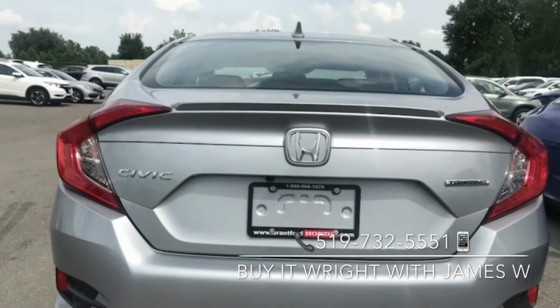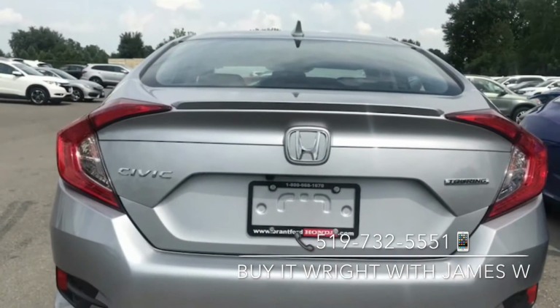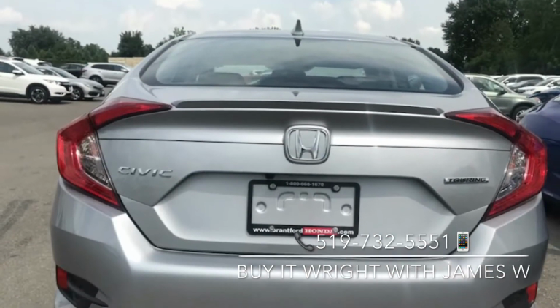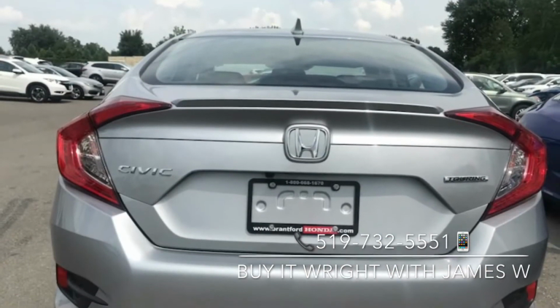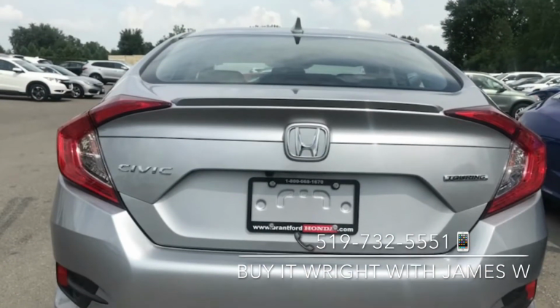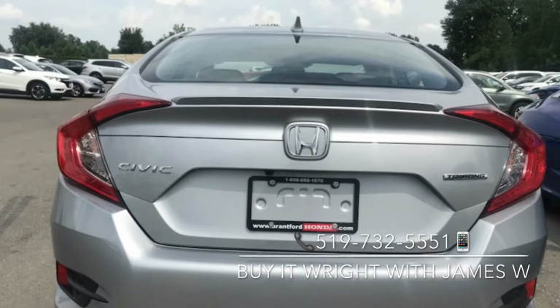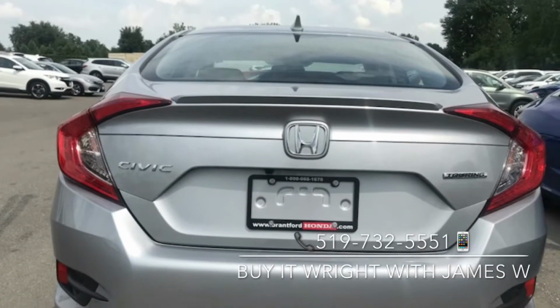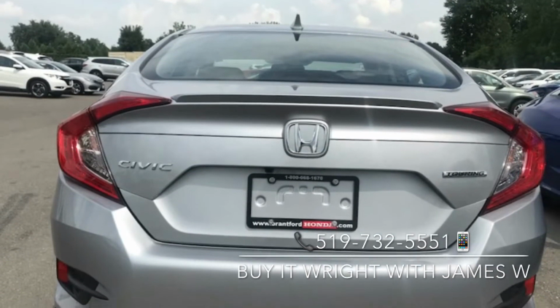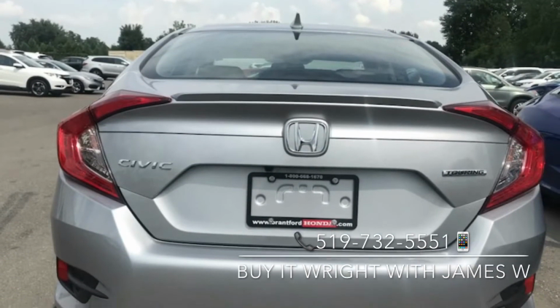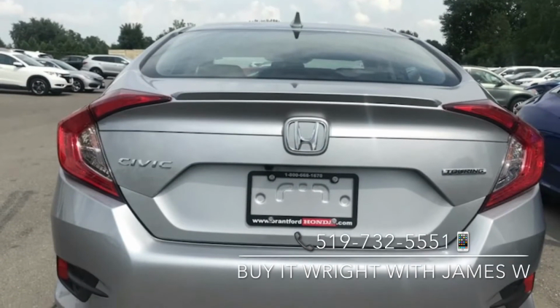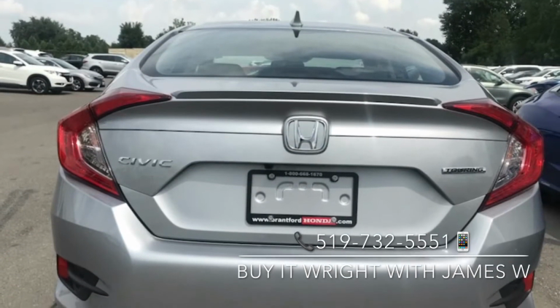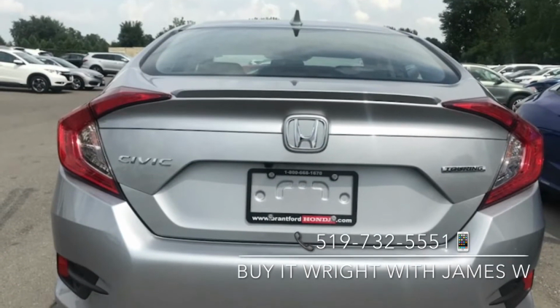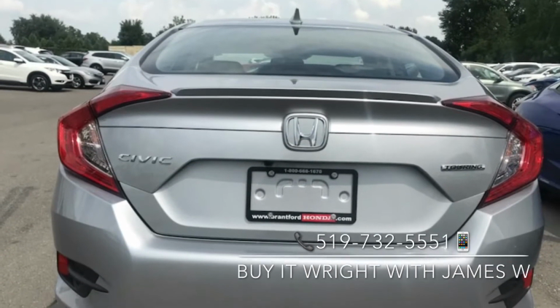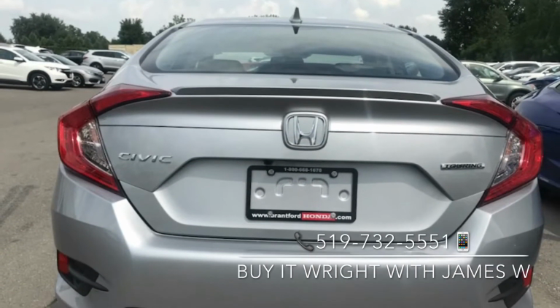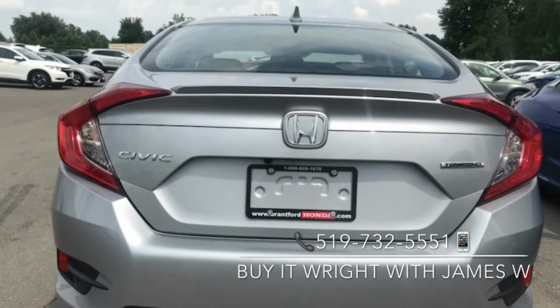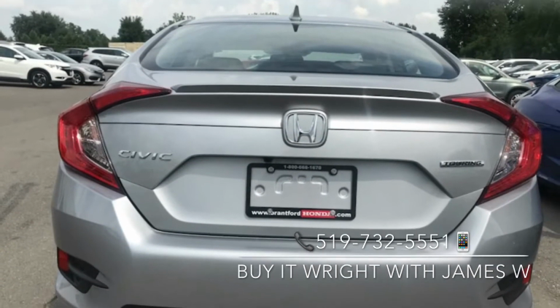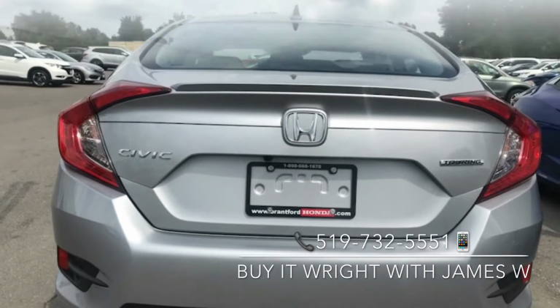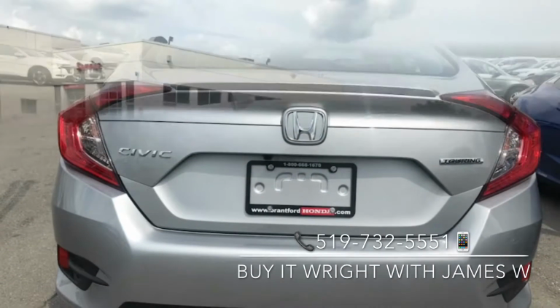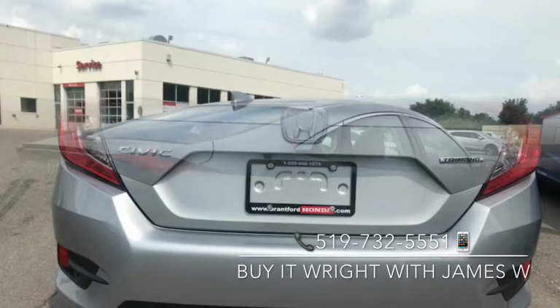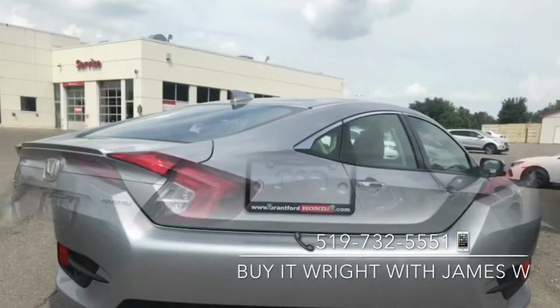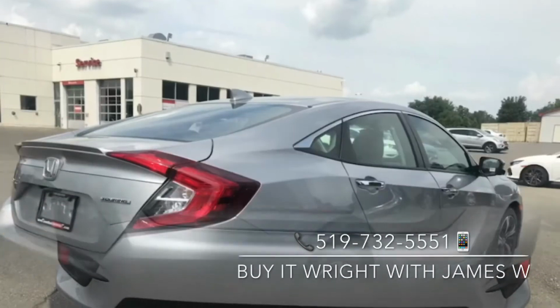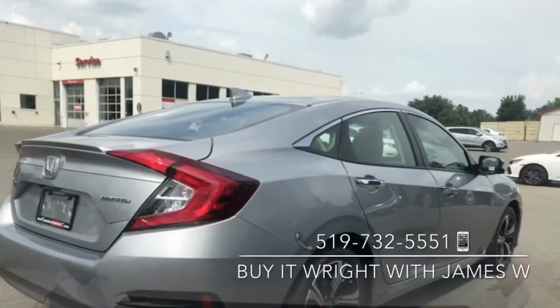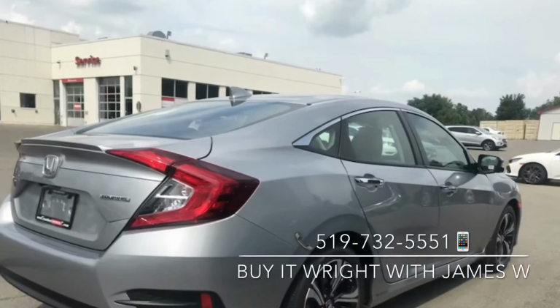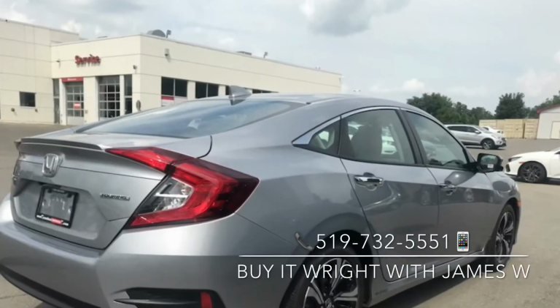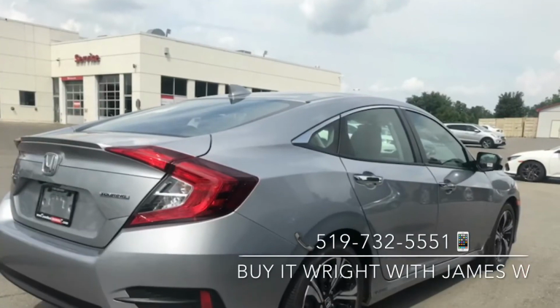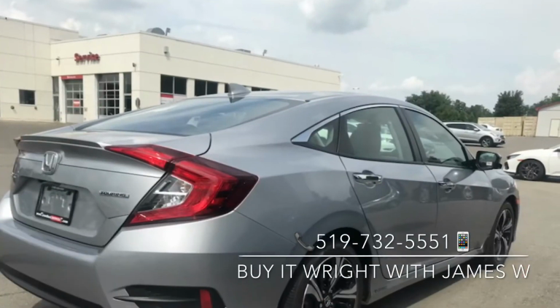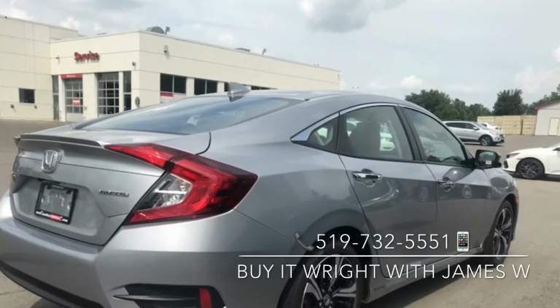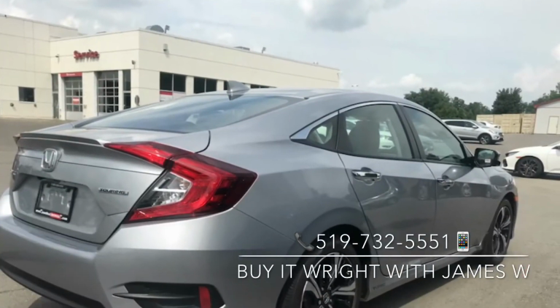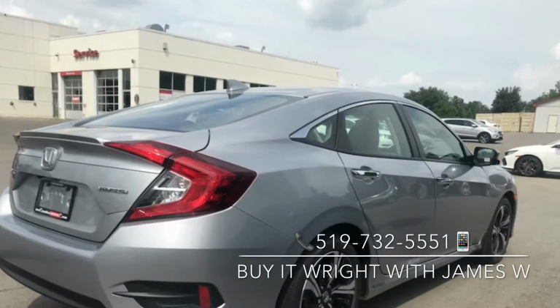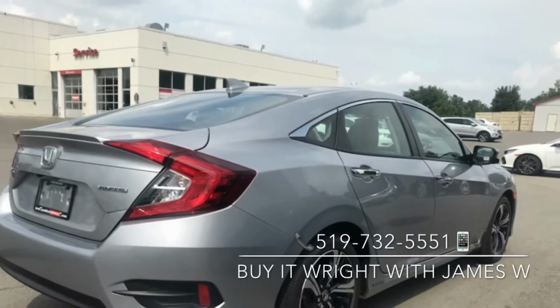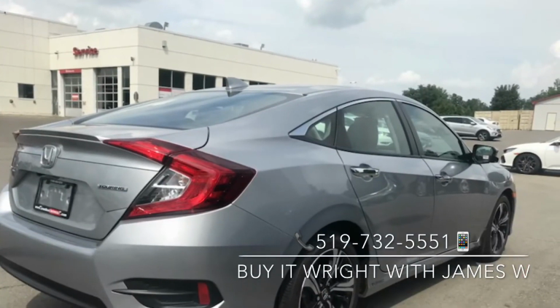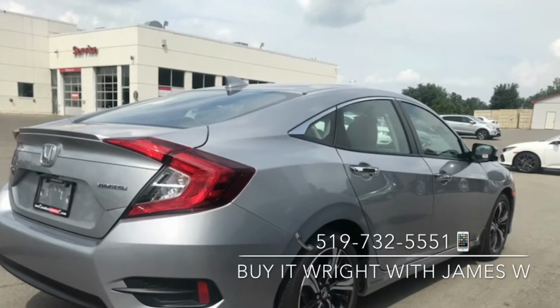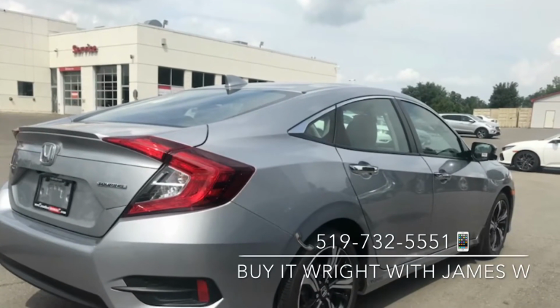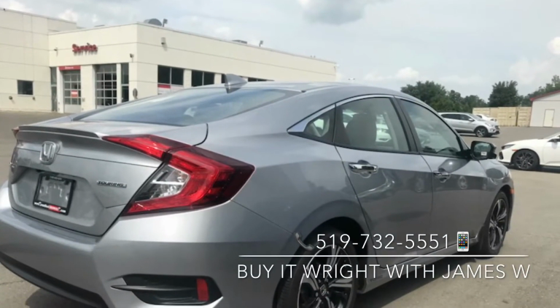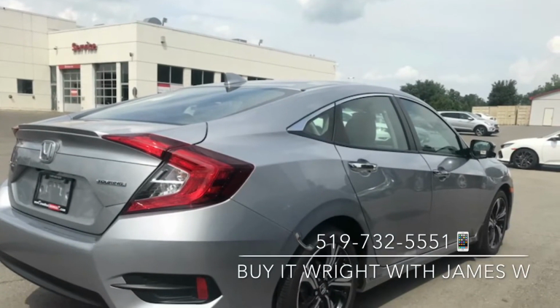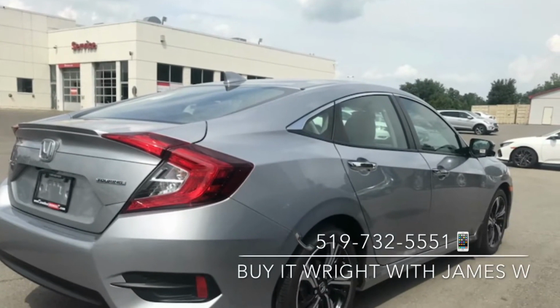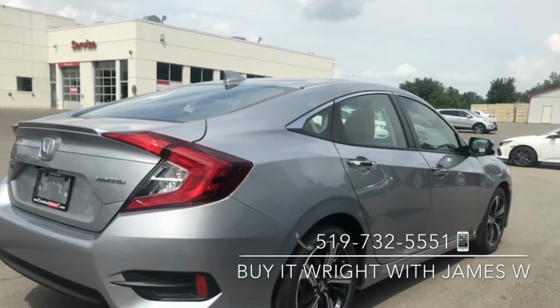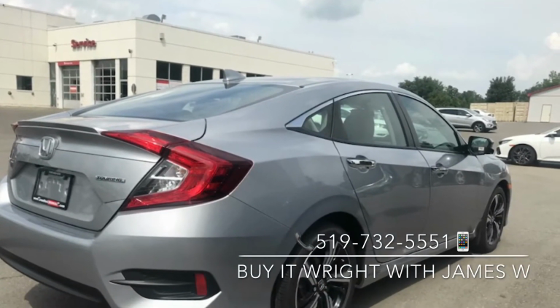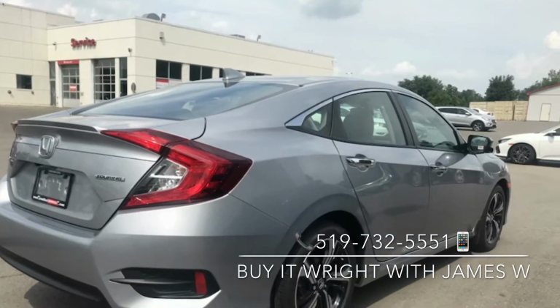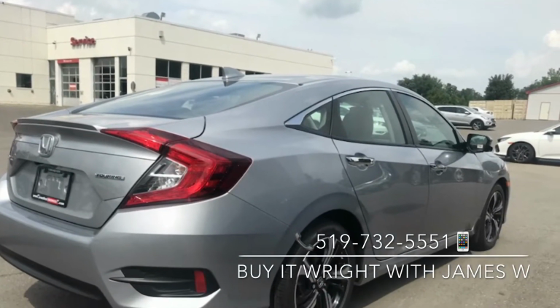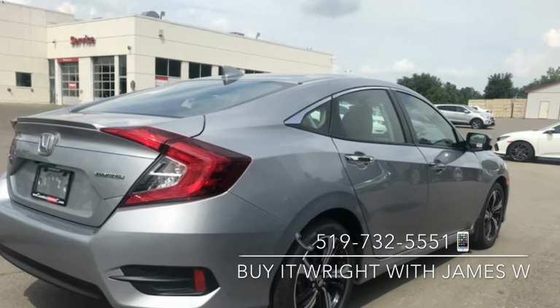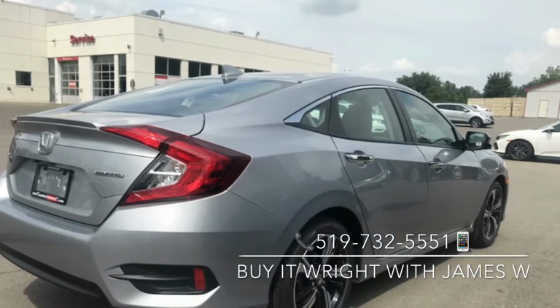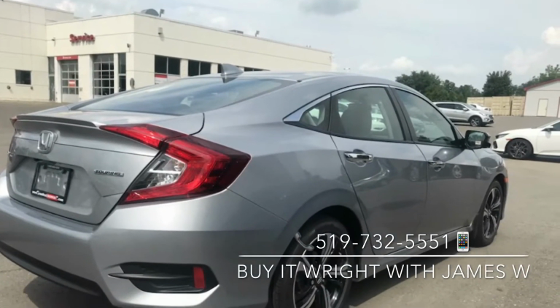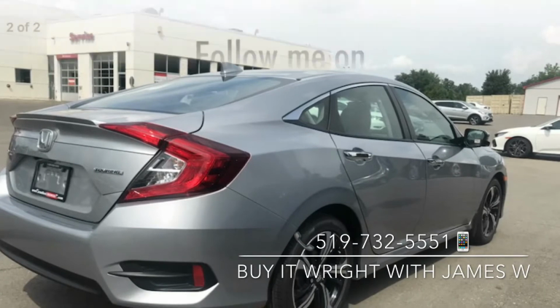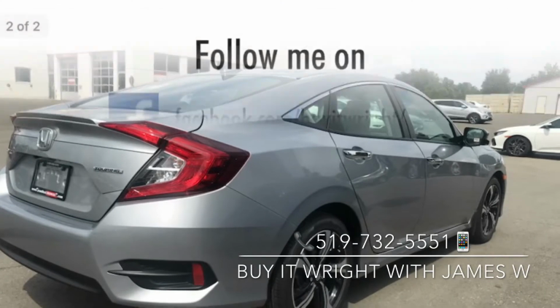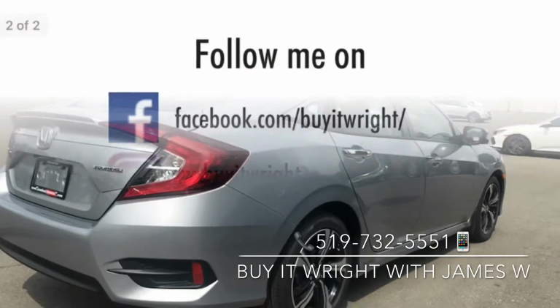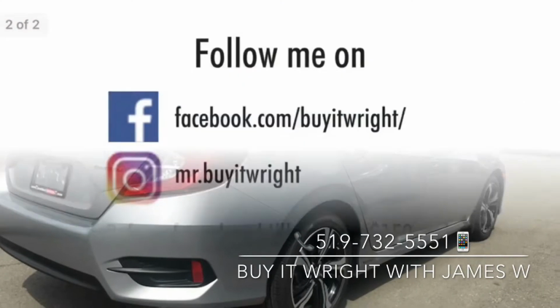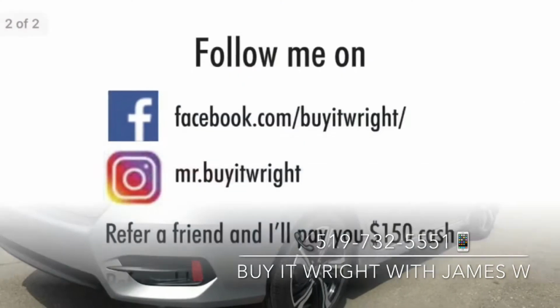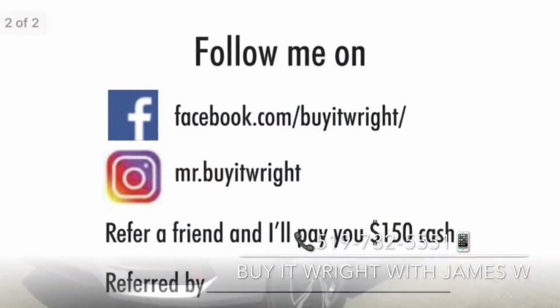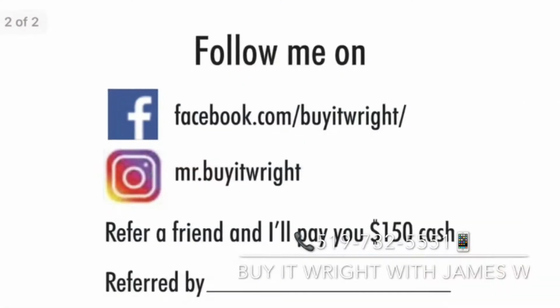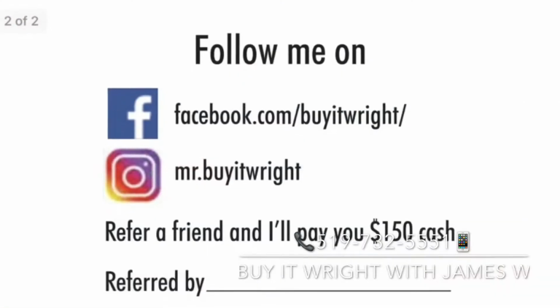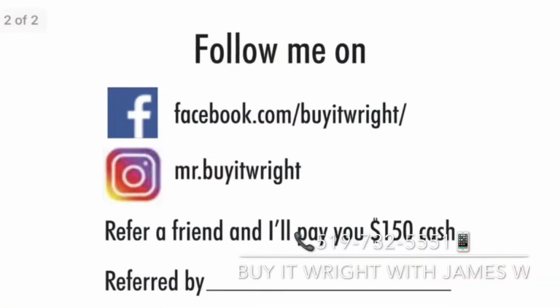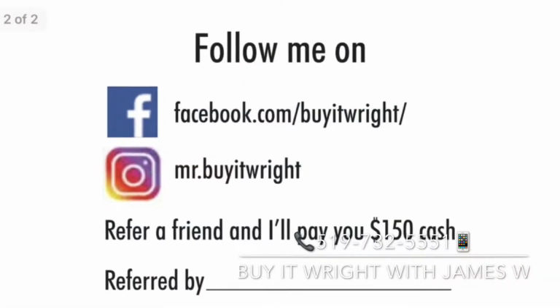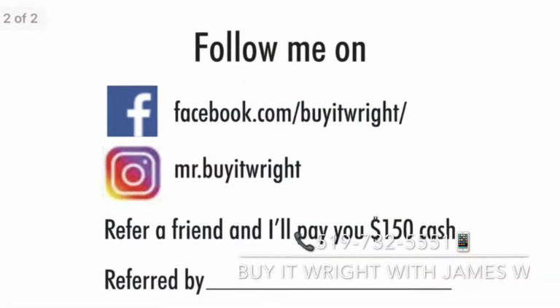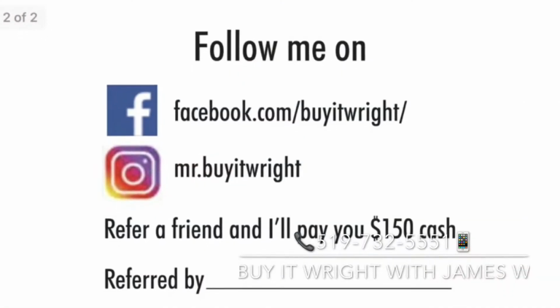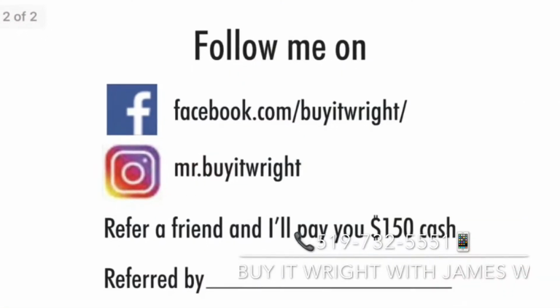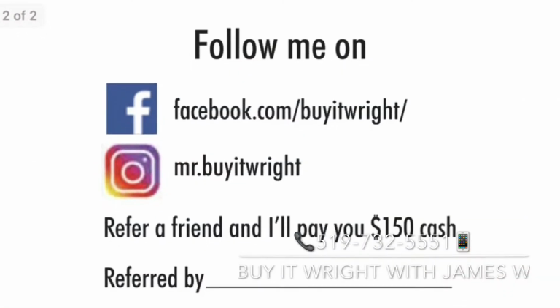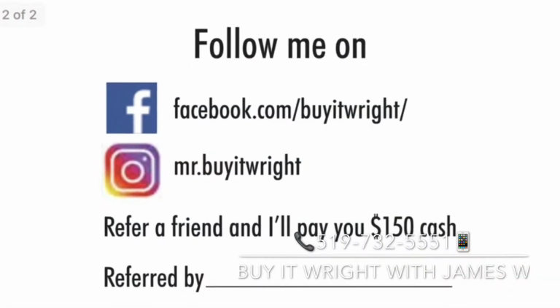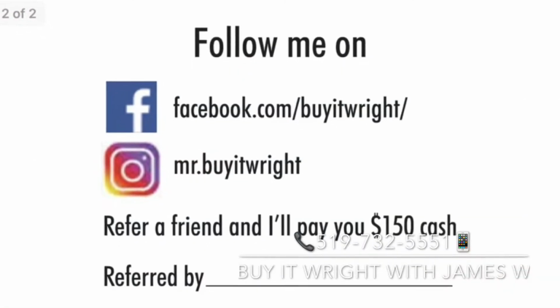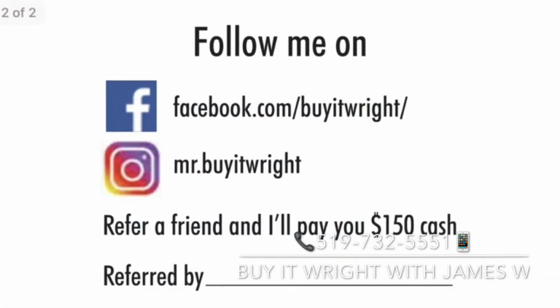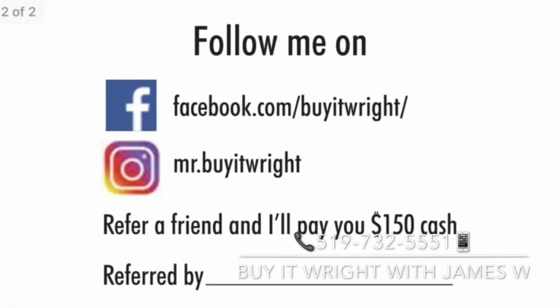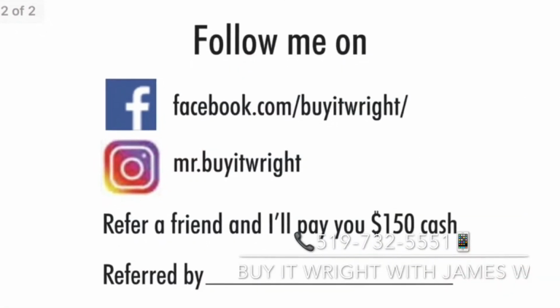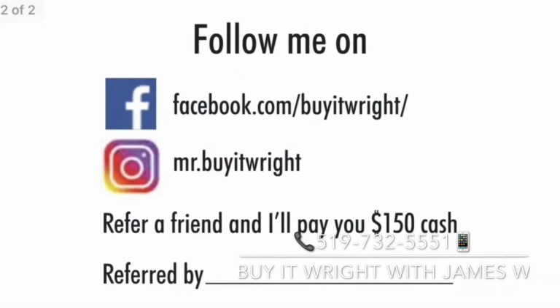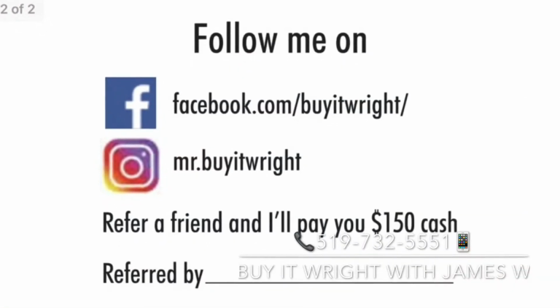If you have any questions or would like to book a test drive, give me a call today at 519-732-5551.